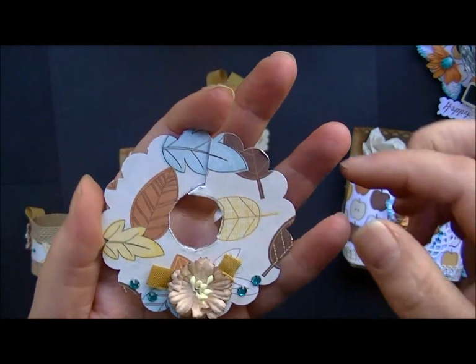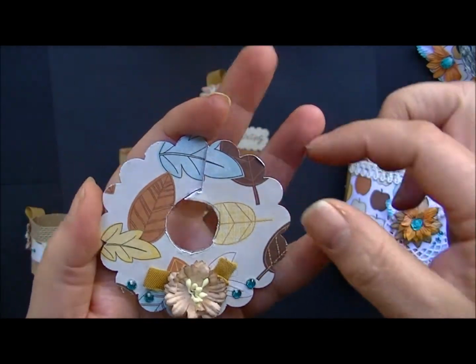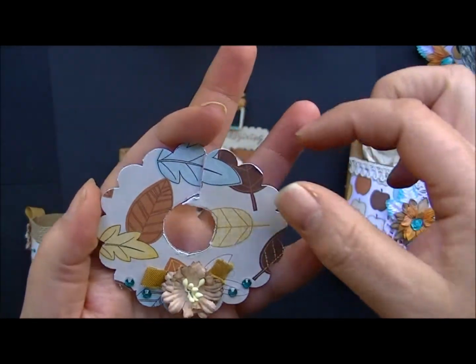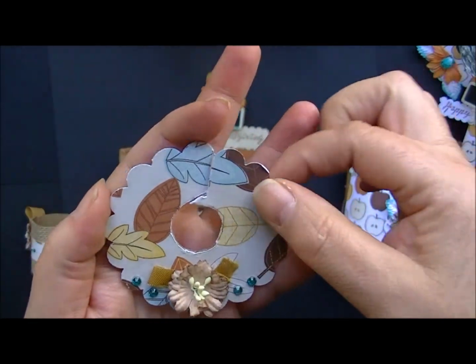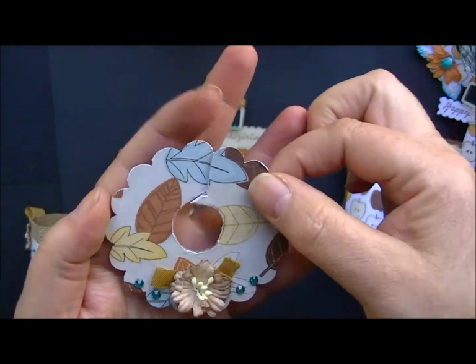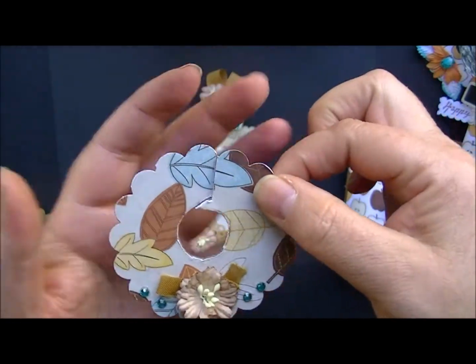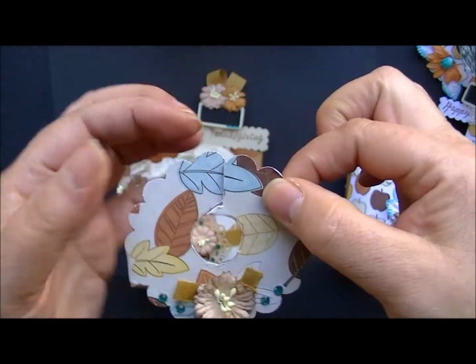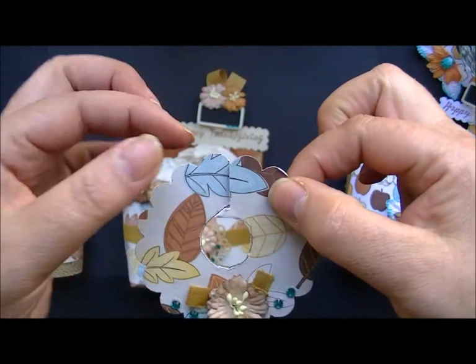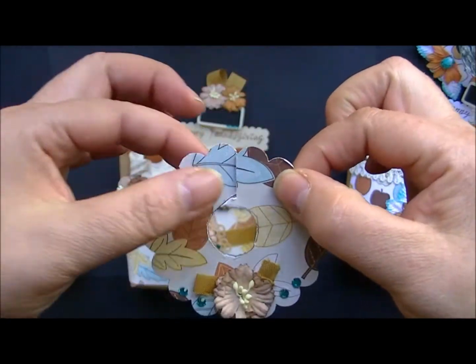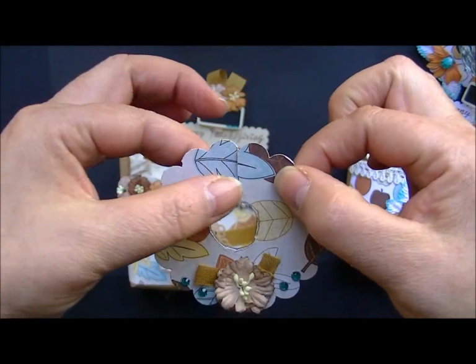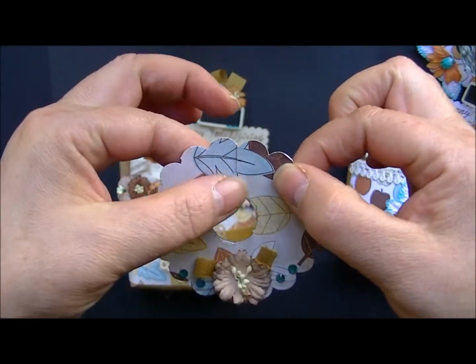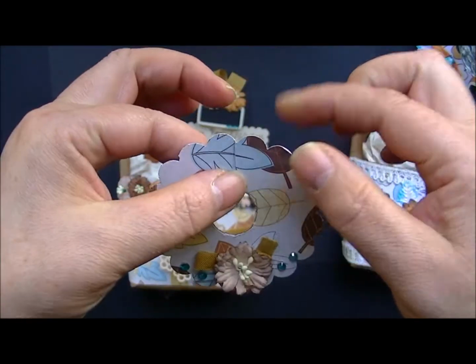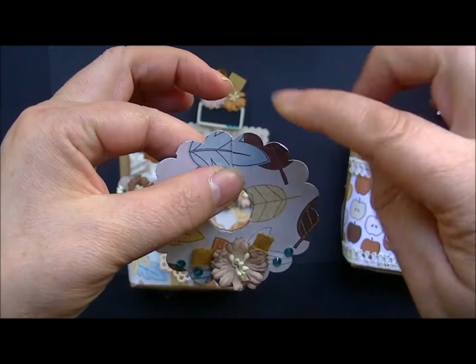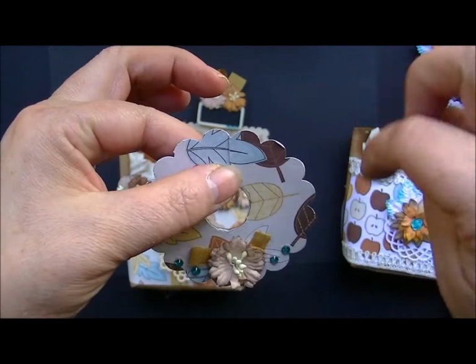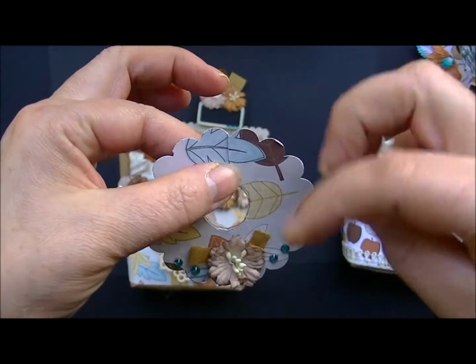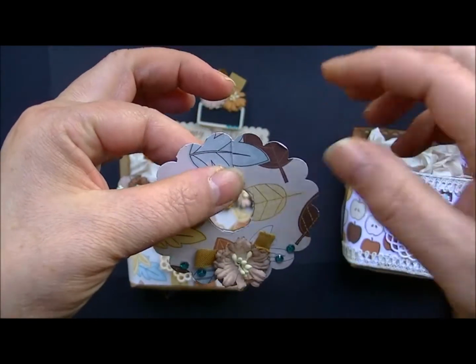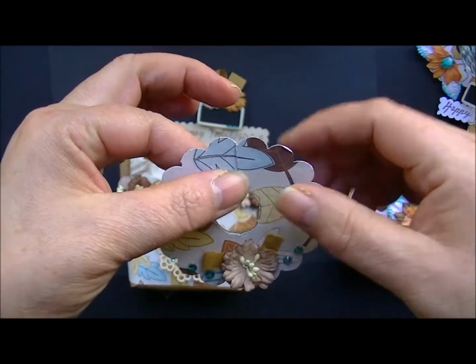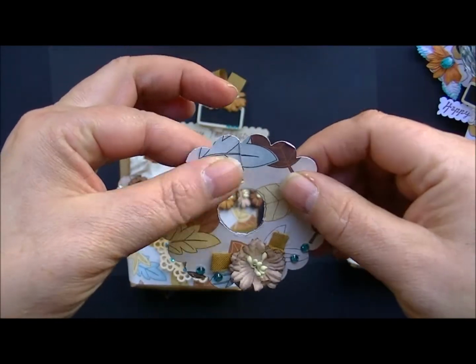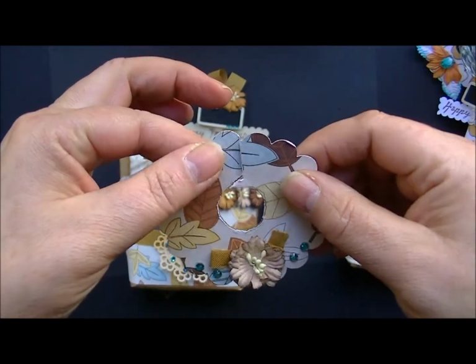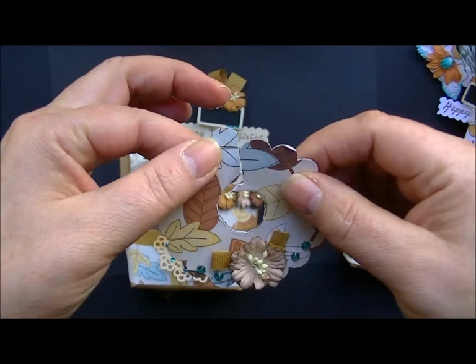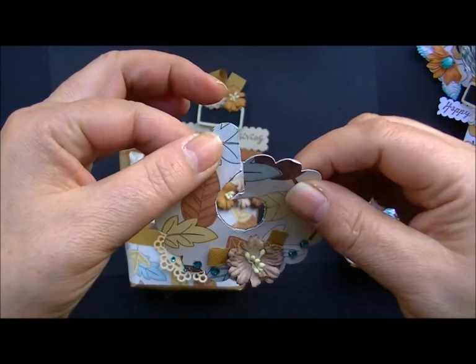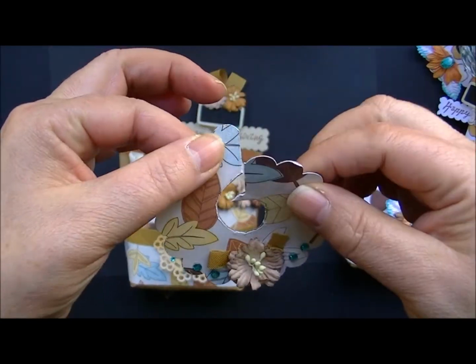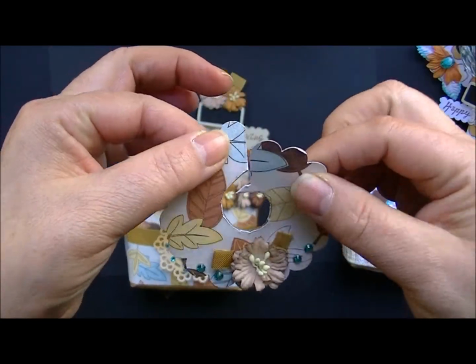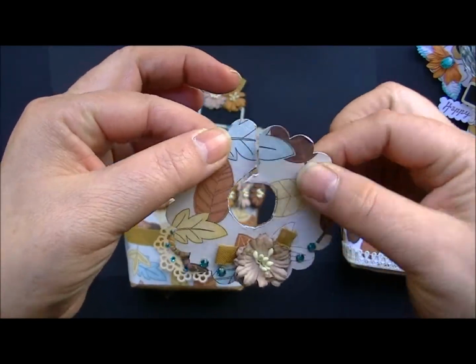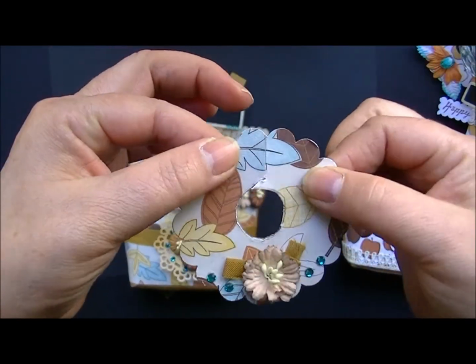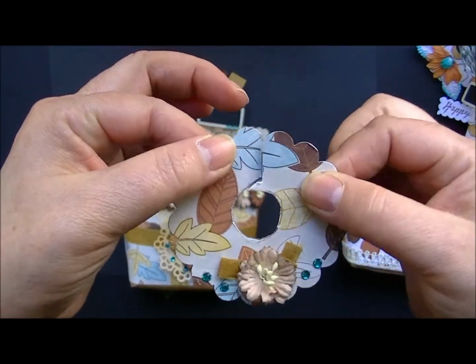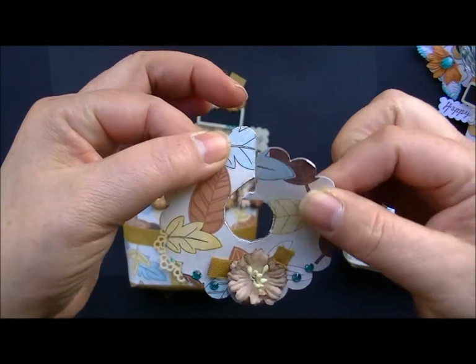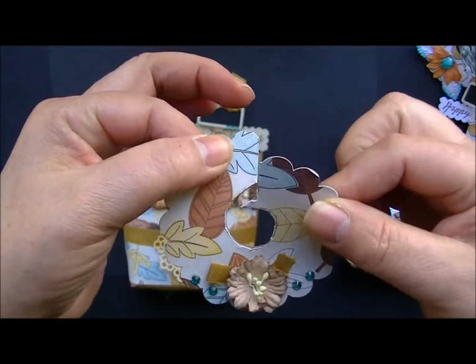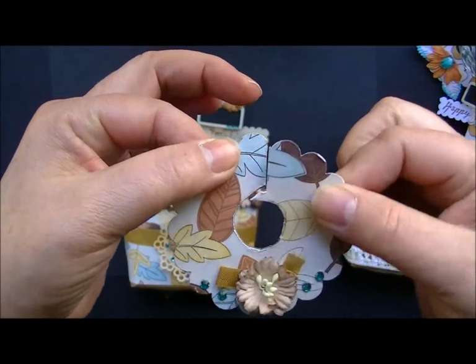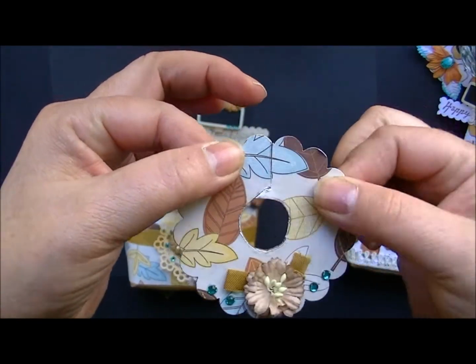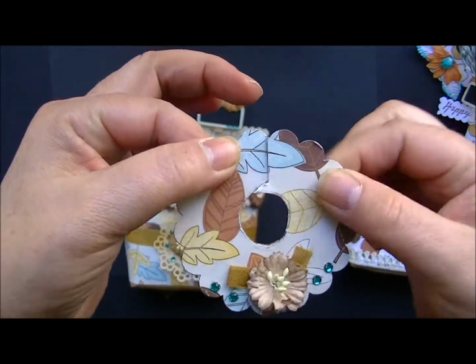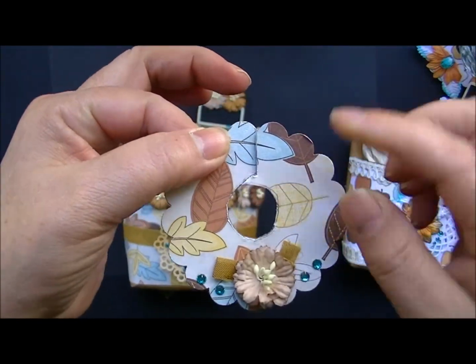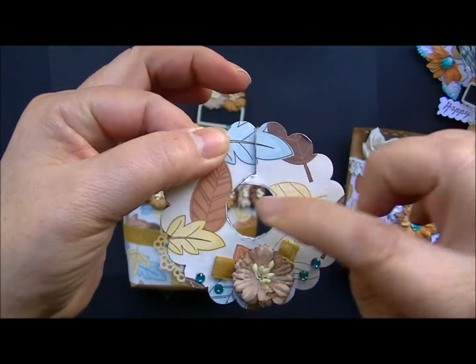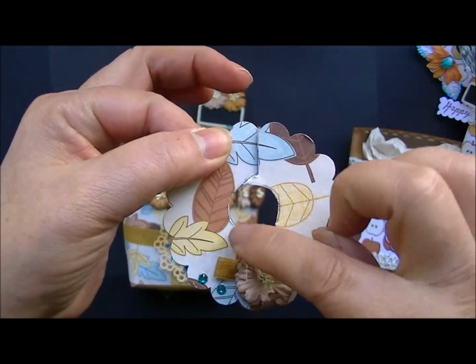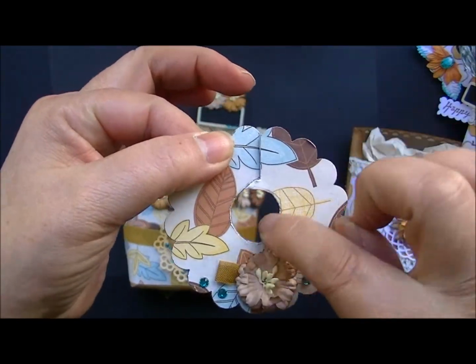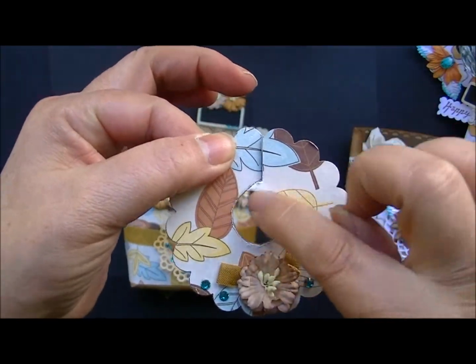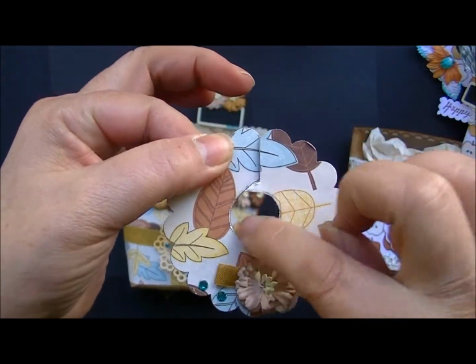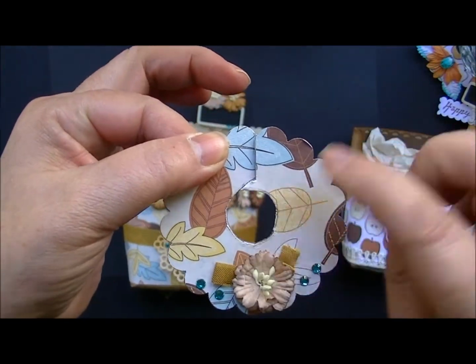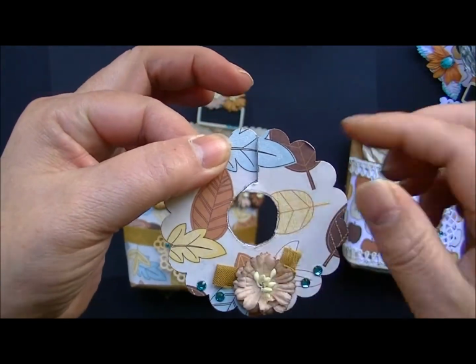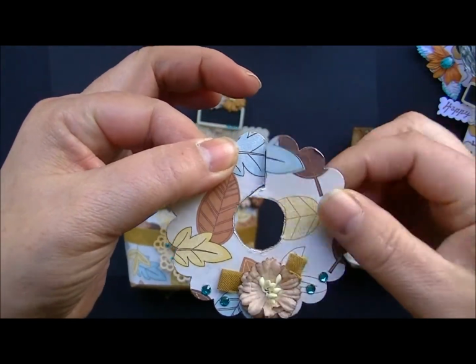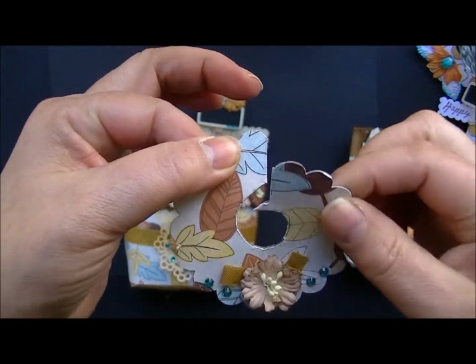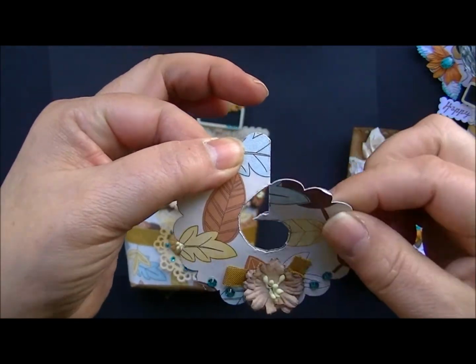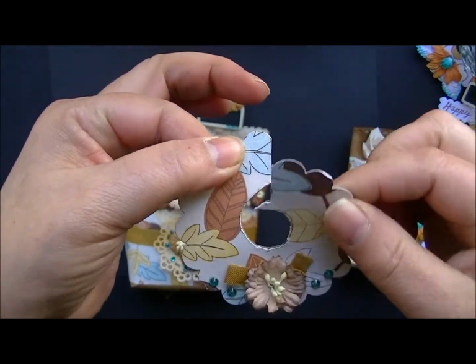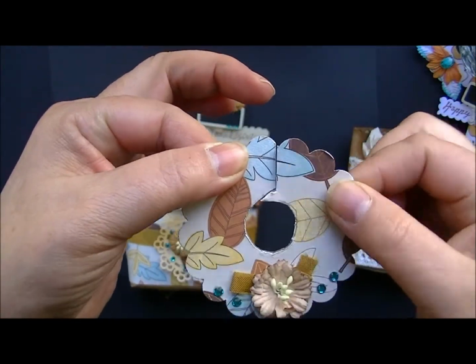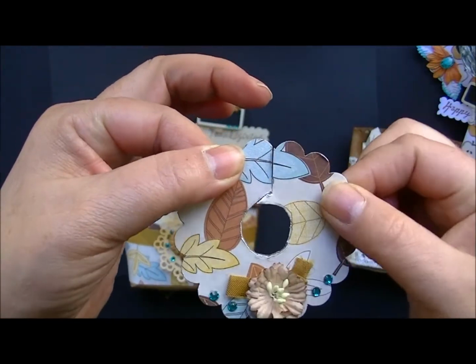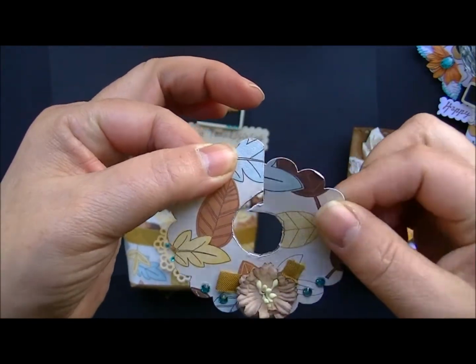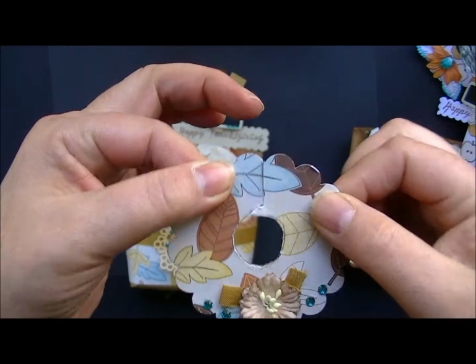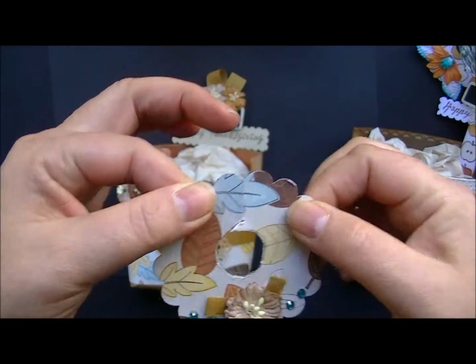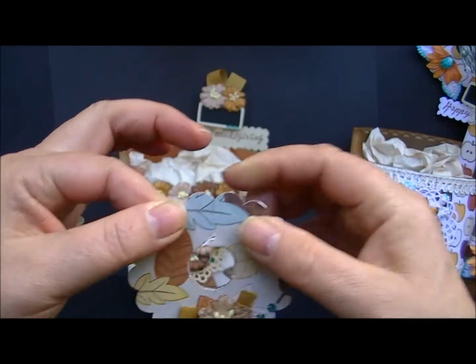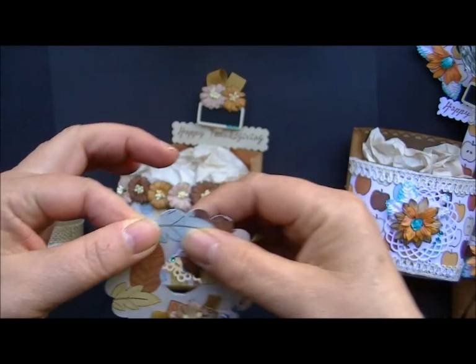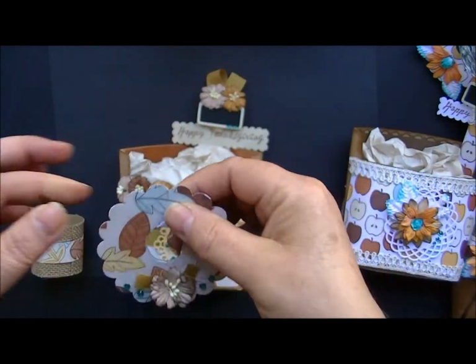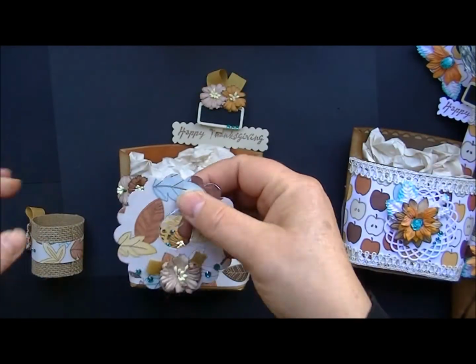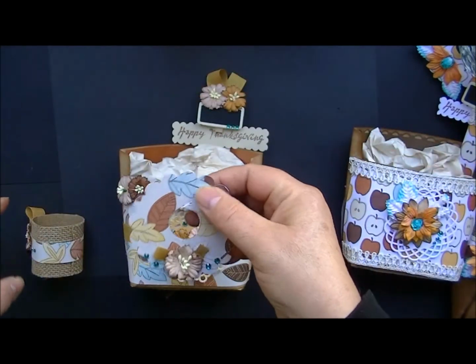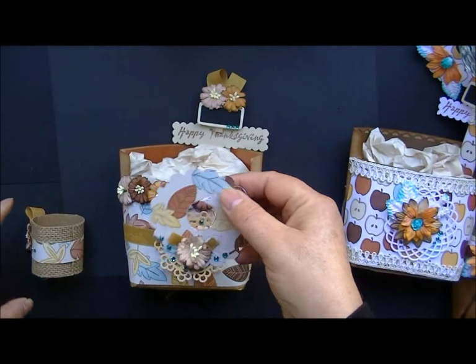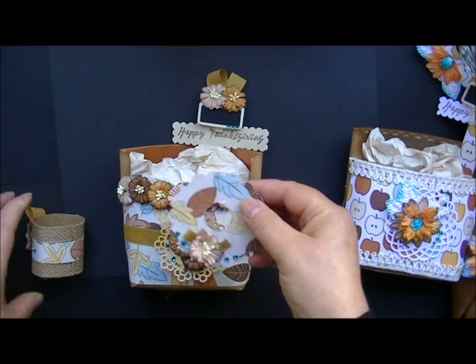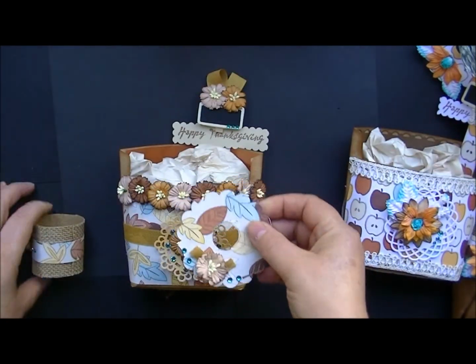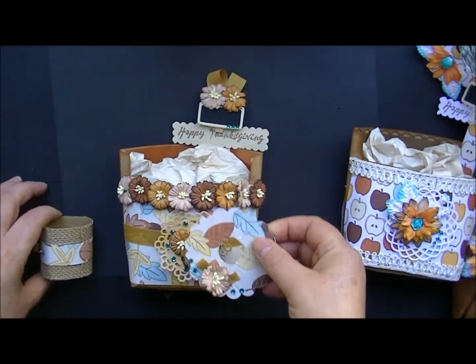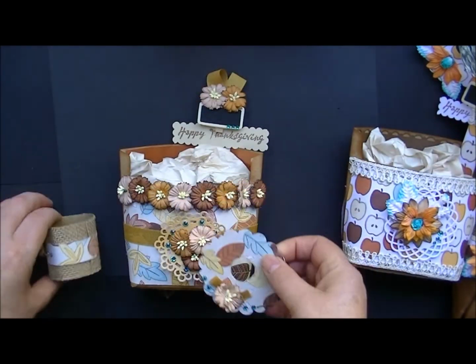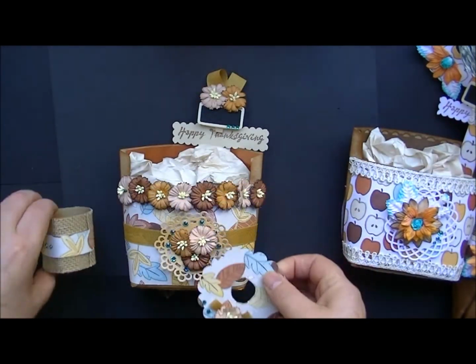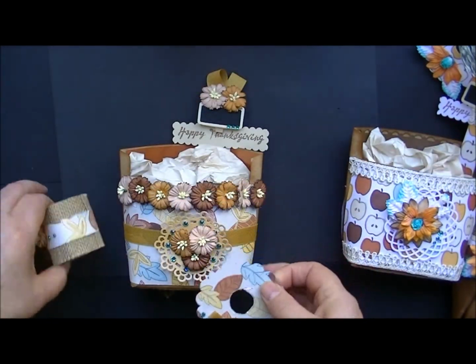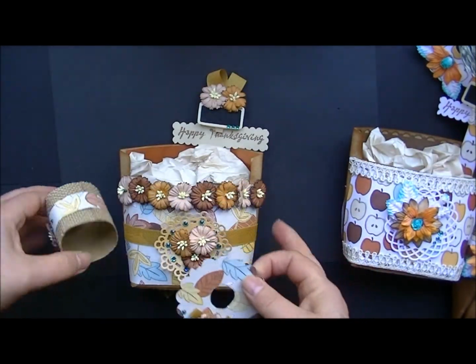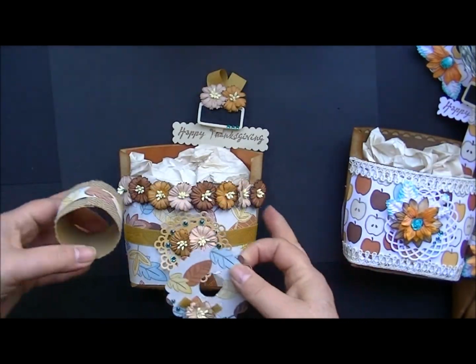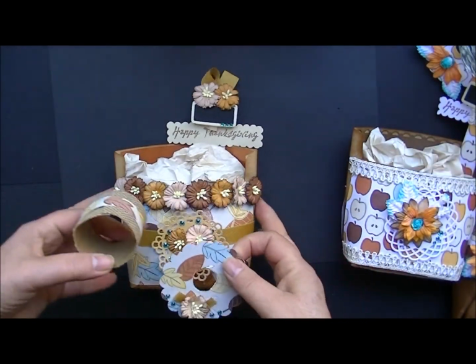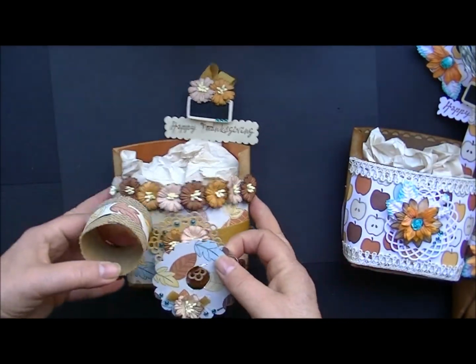And there's the cozy. You basically cut a circle, then cut a slit and another circle so it'll slide right onto your stem.